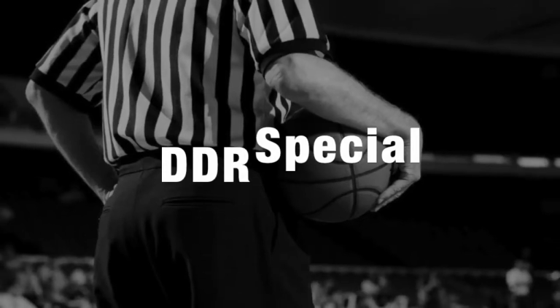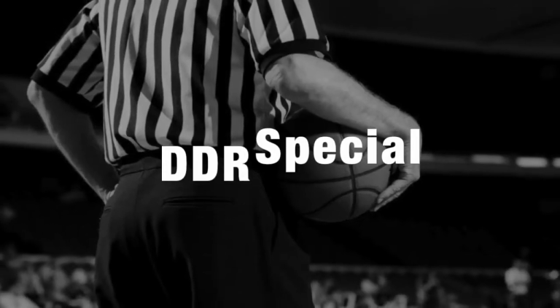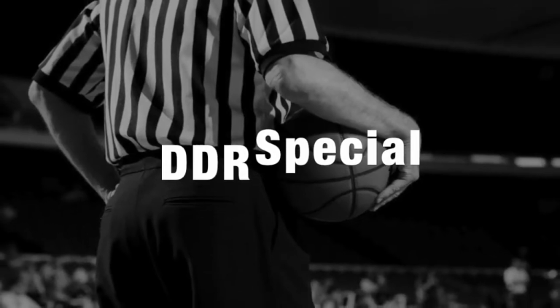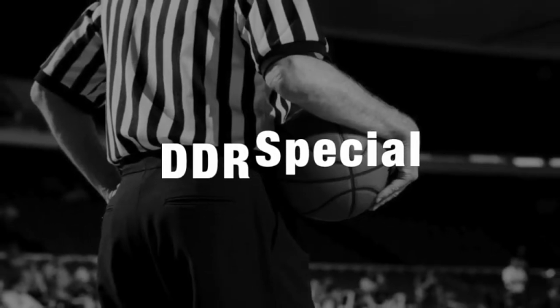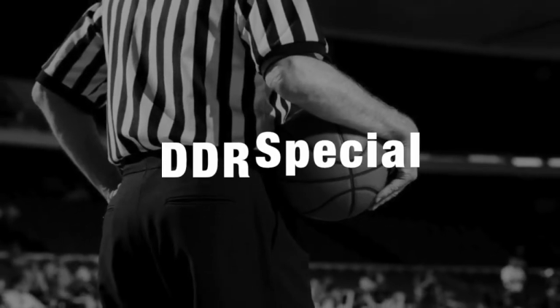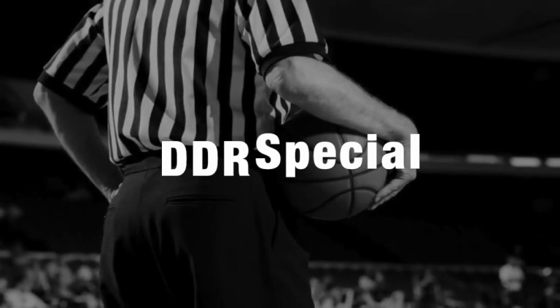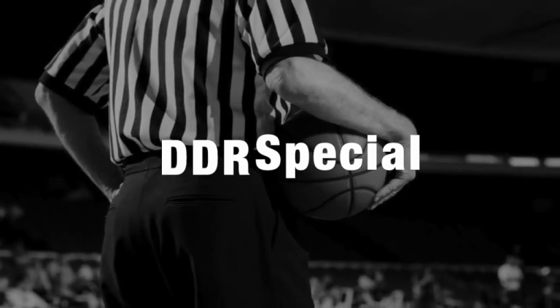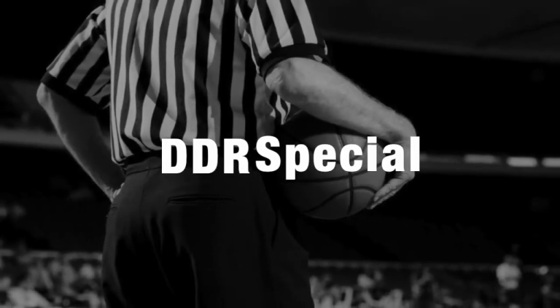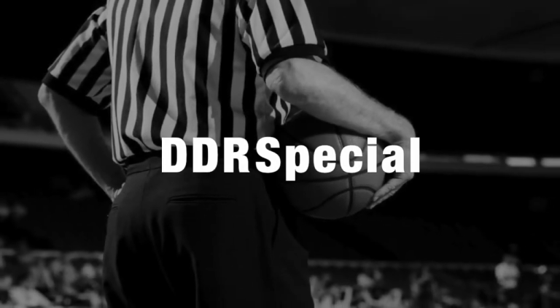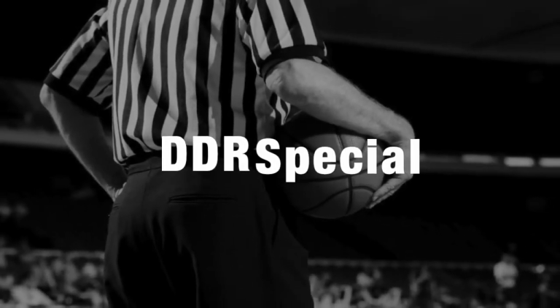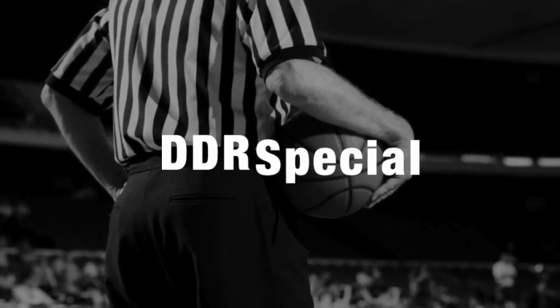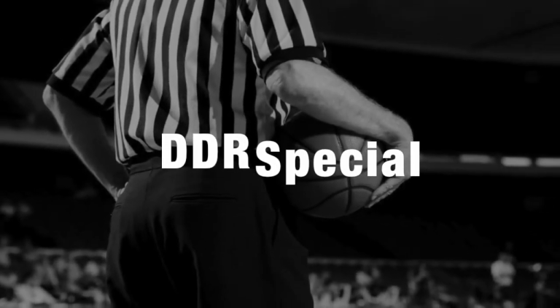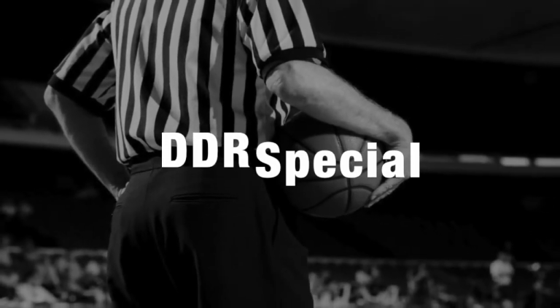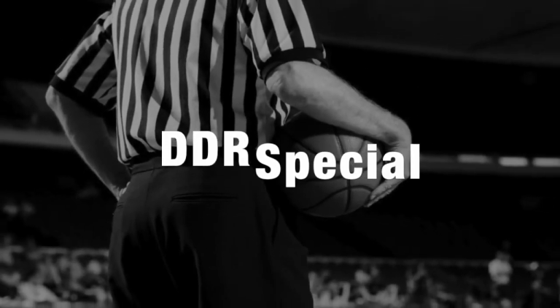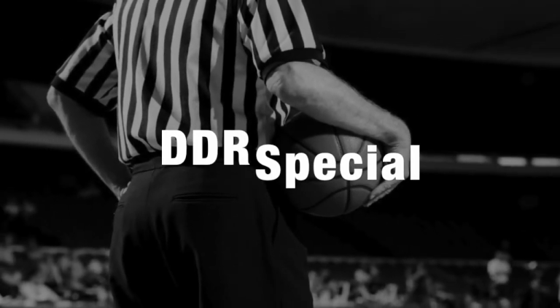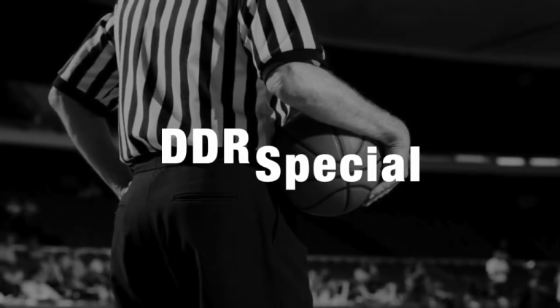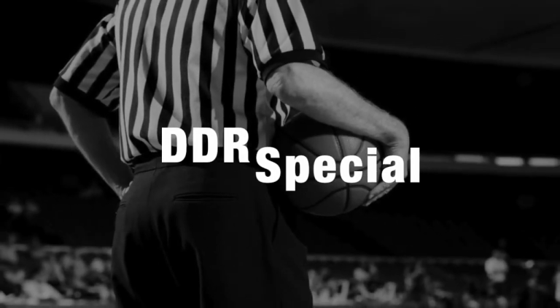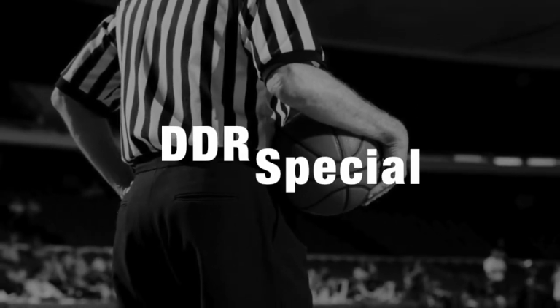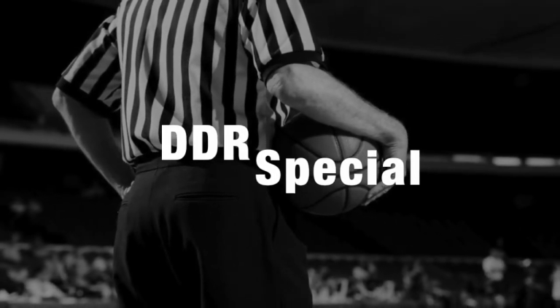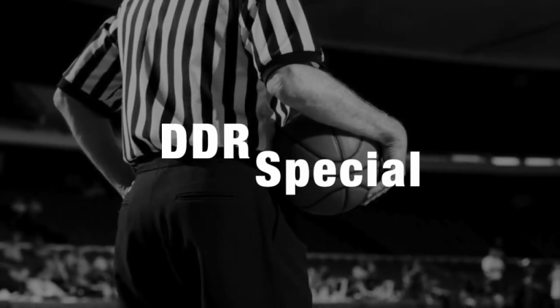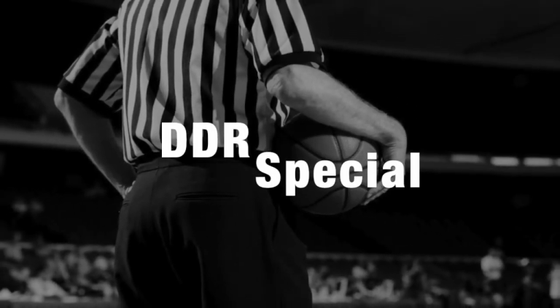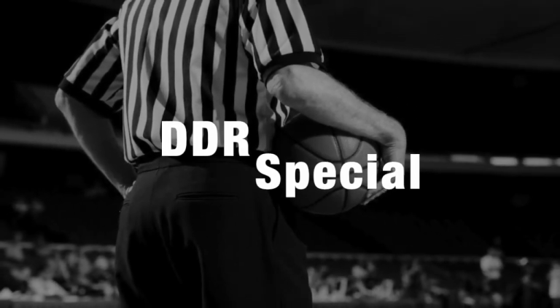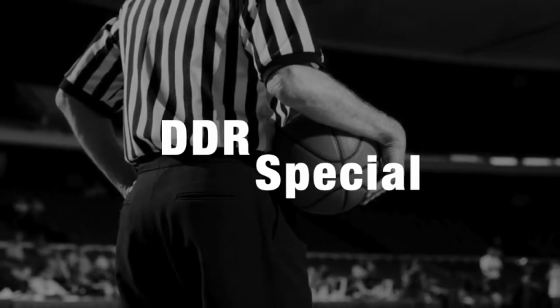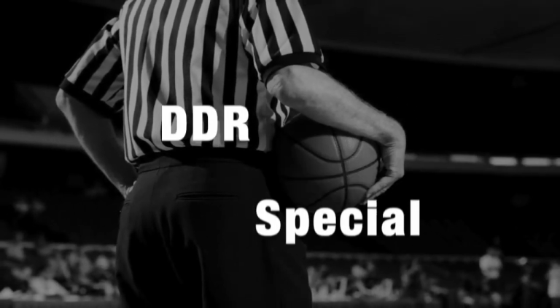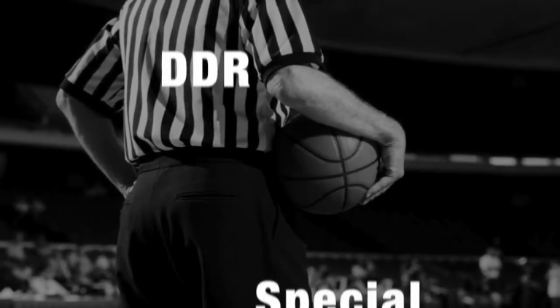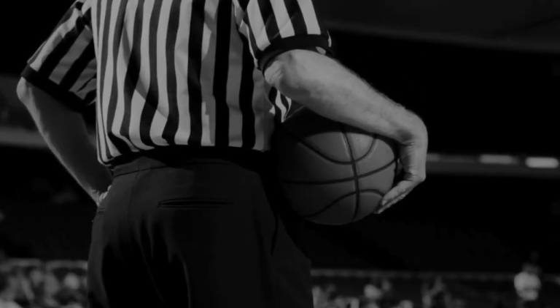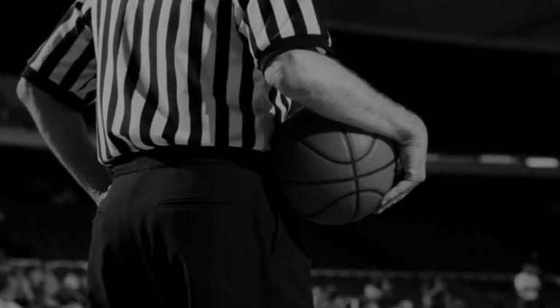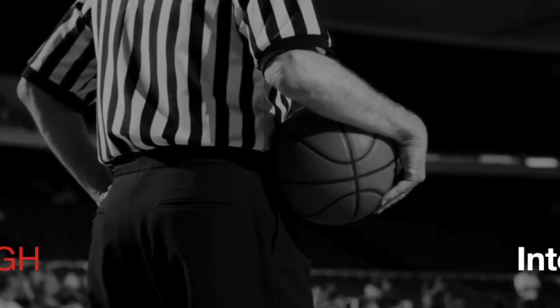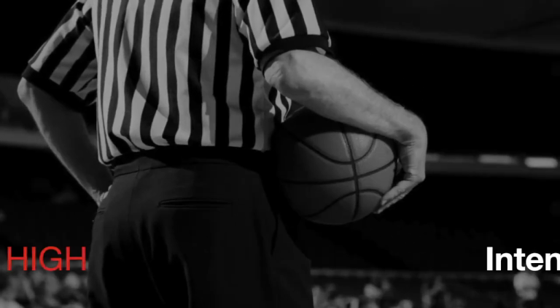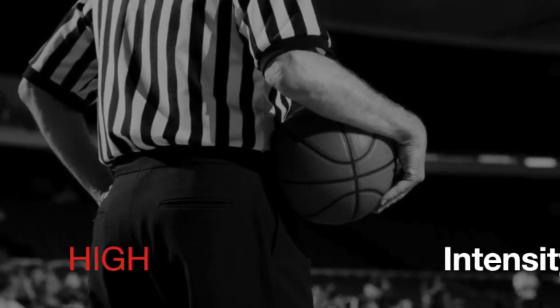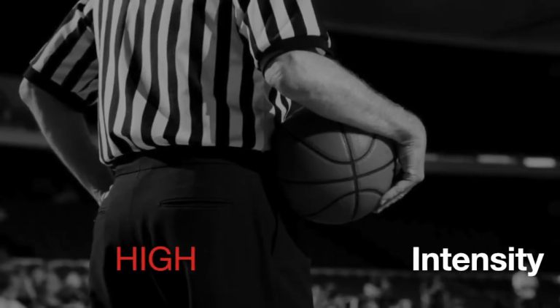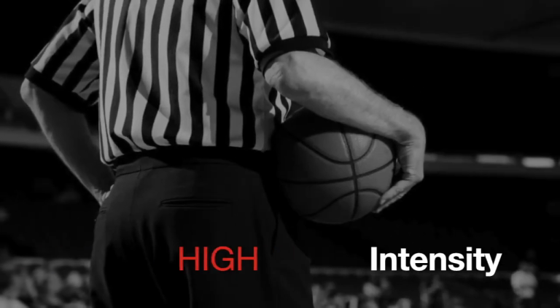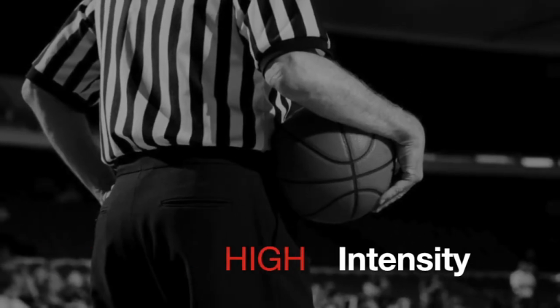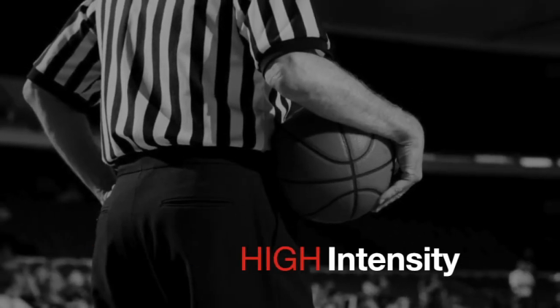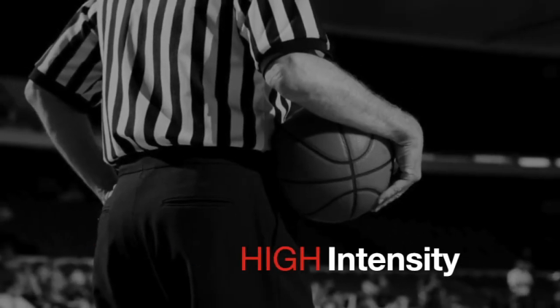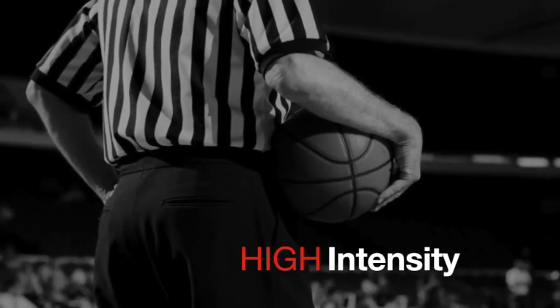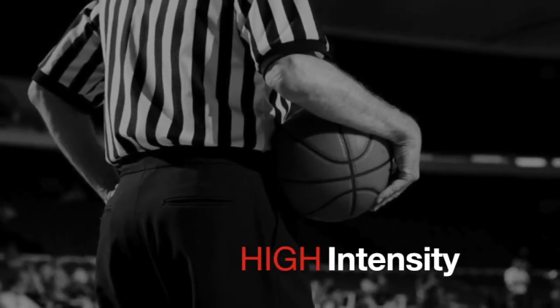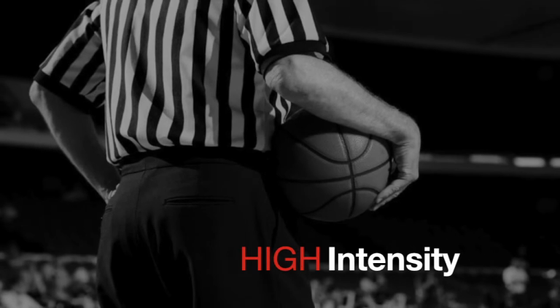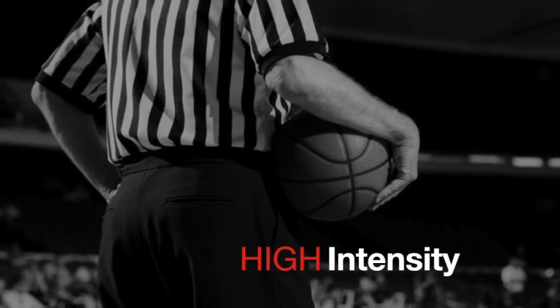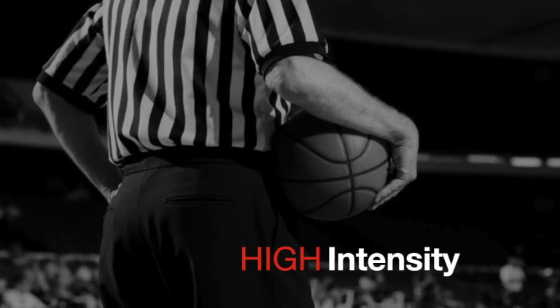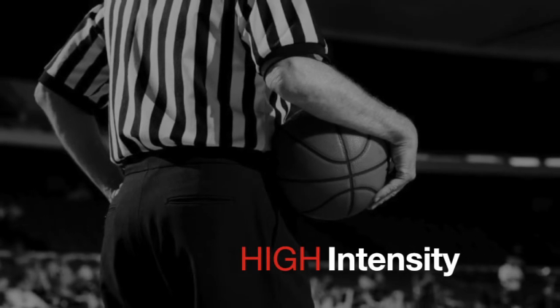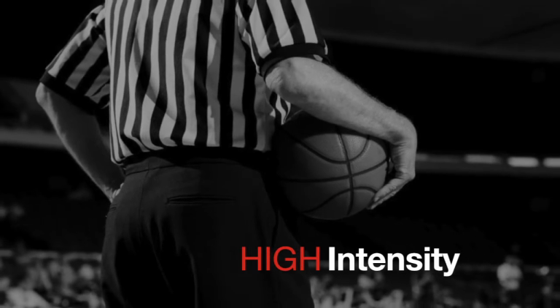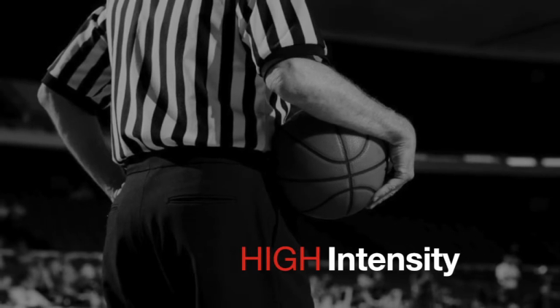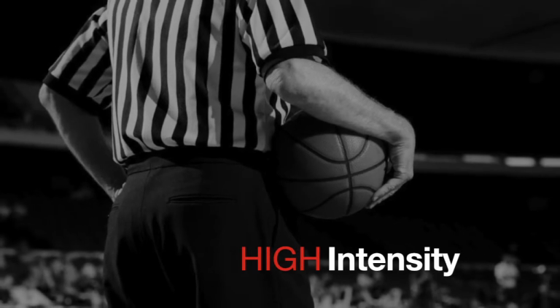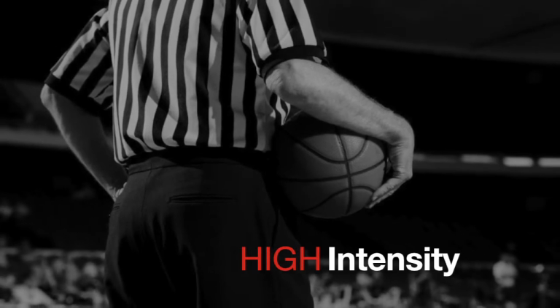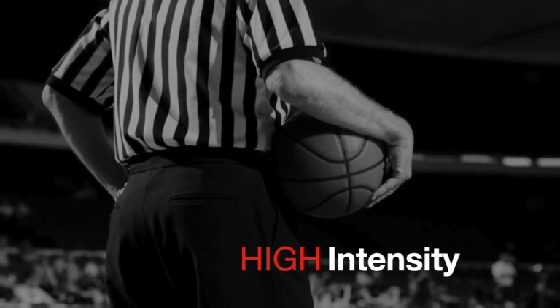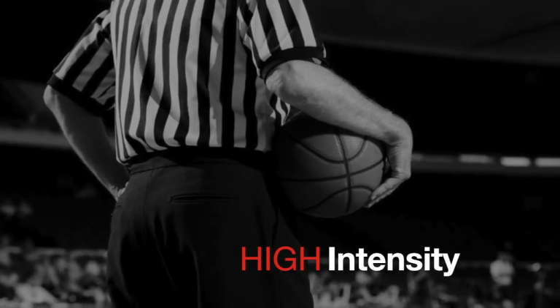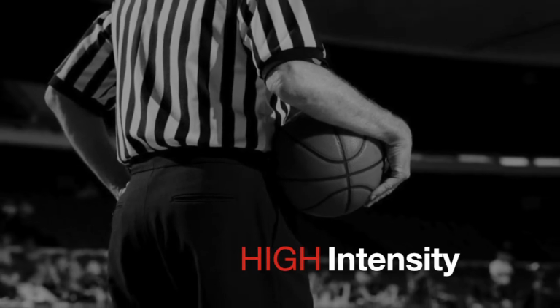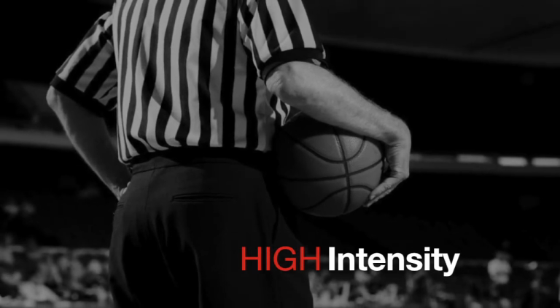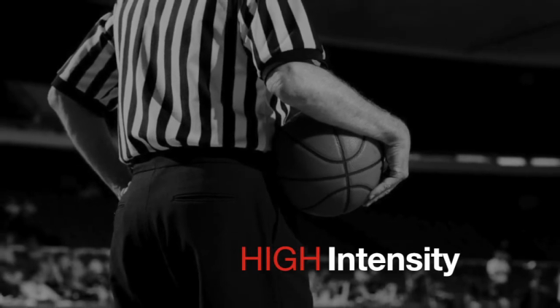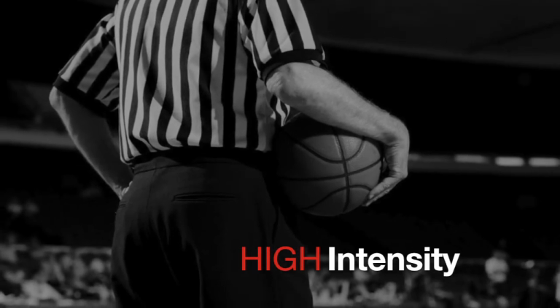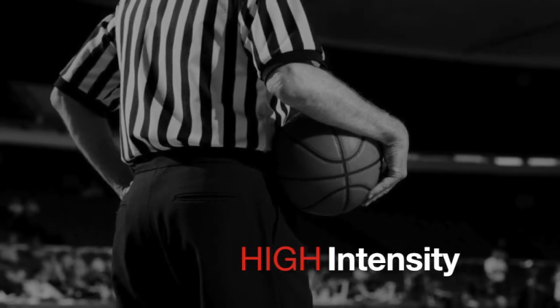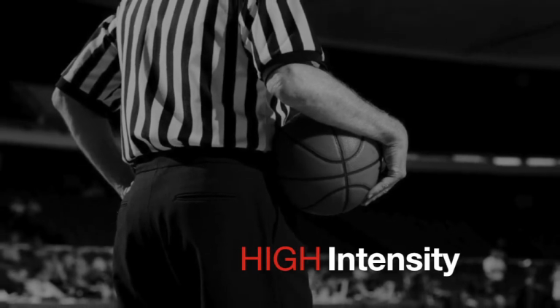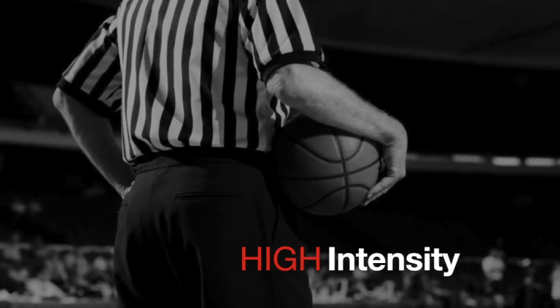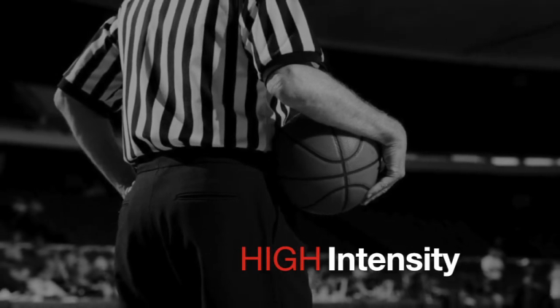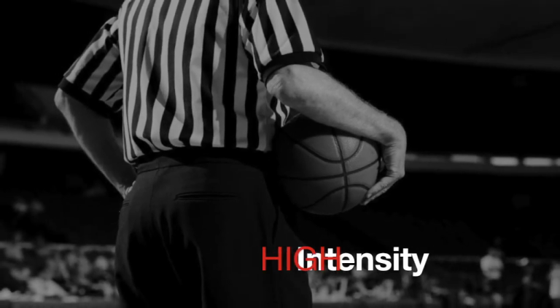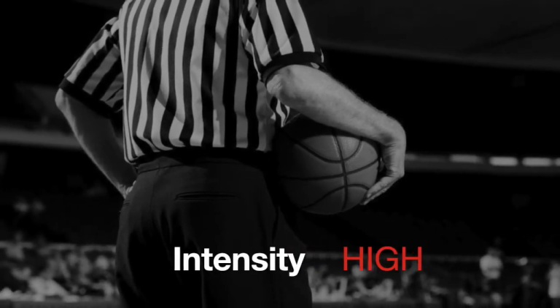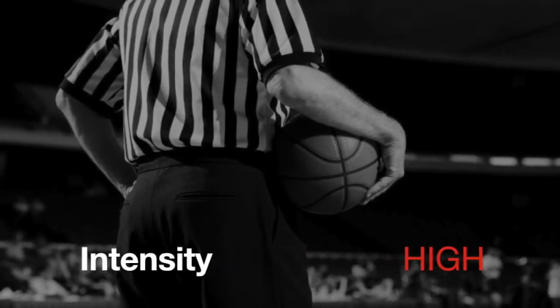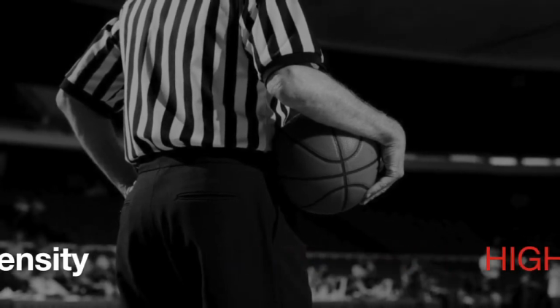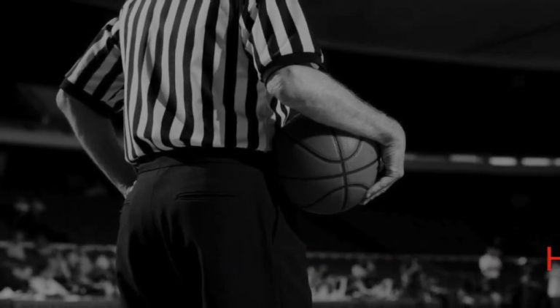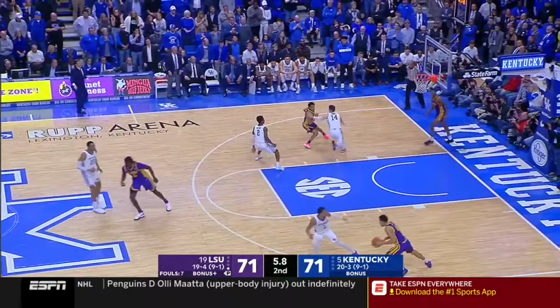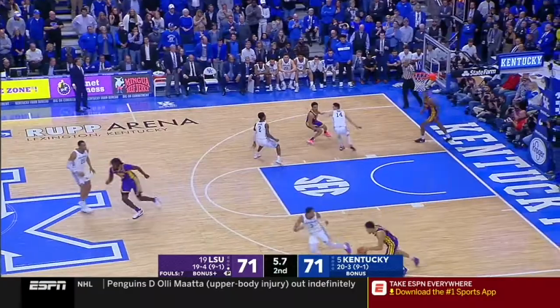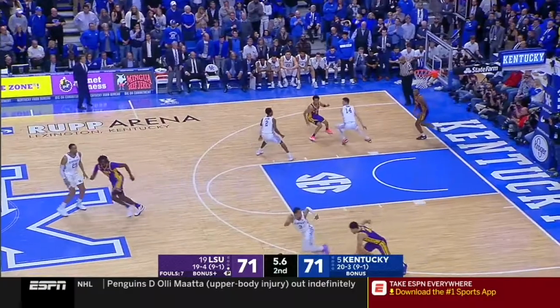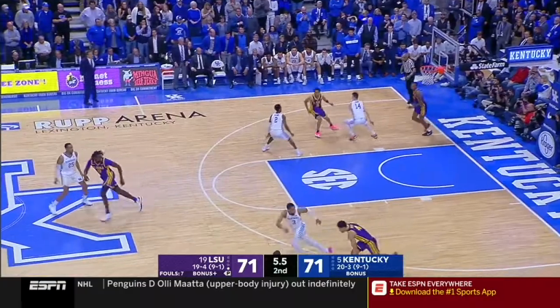Welcome to another DDR special. These are all high-intensity and/or game management plays that received immediate attention.